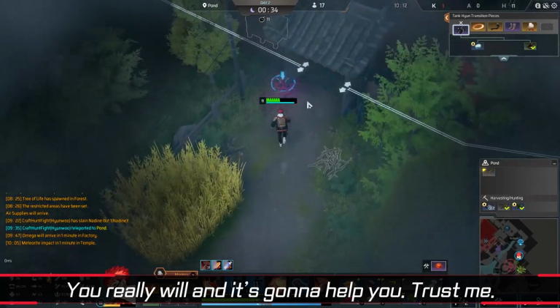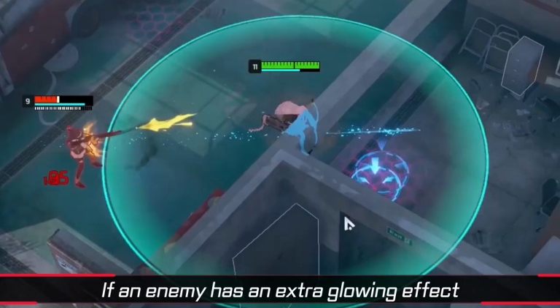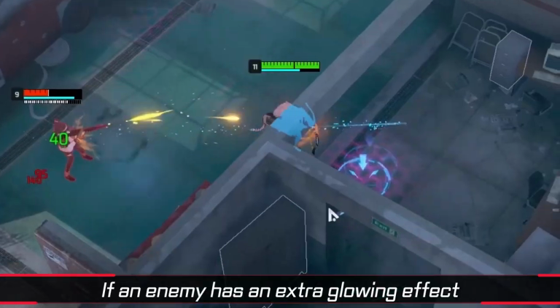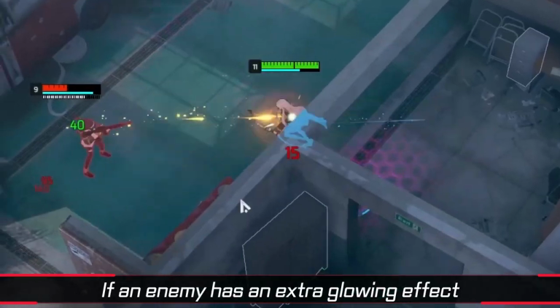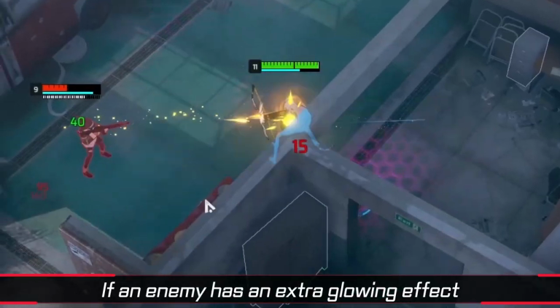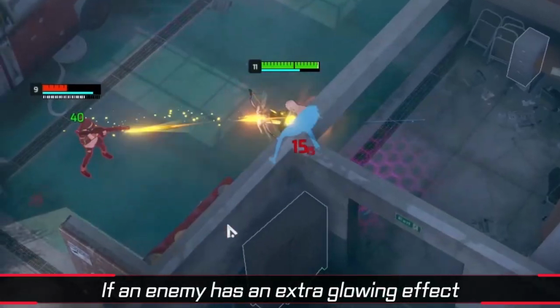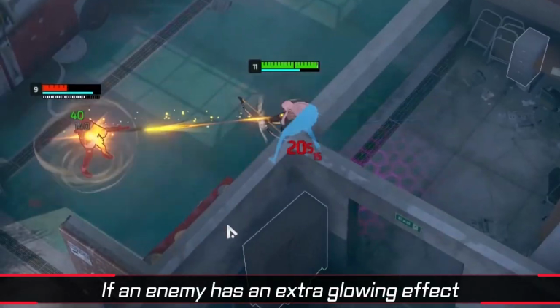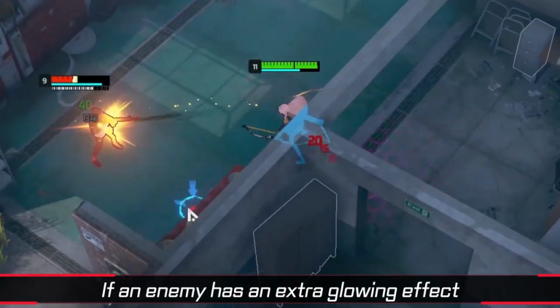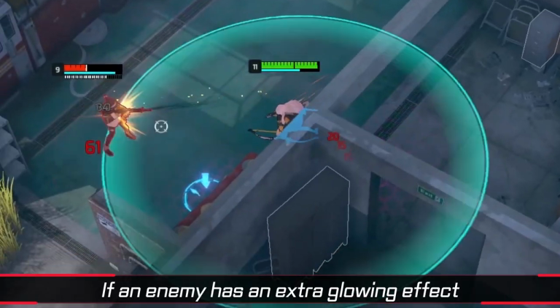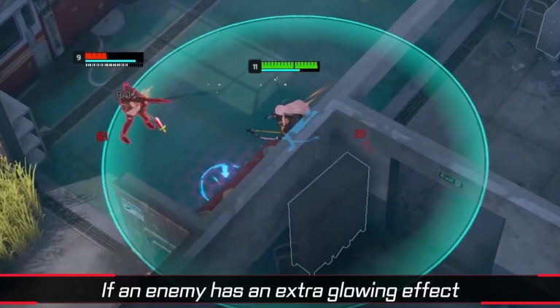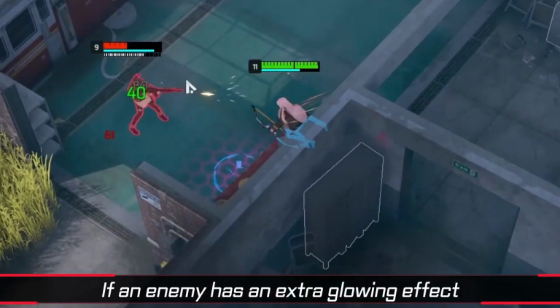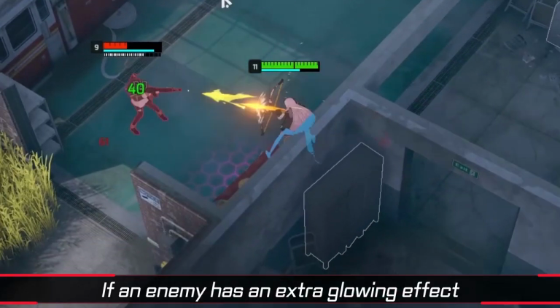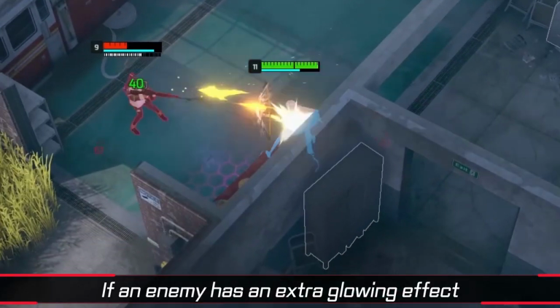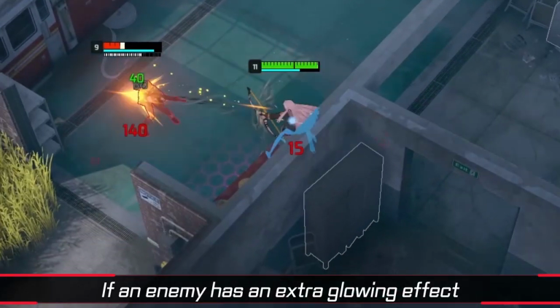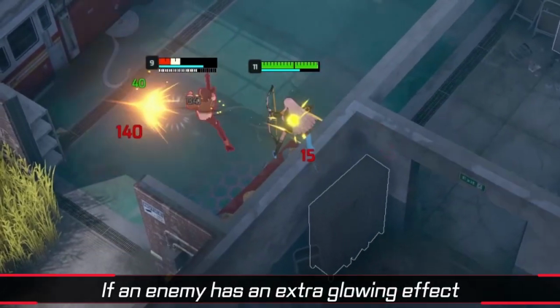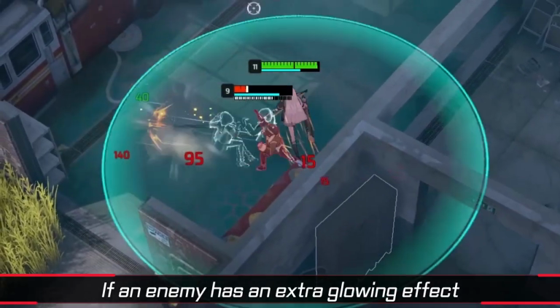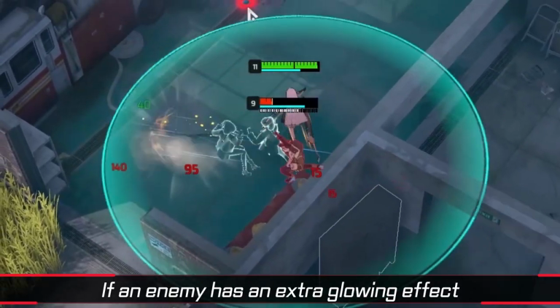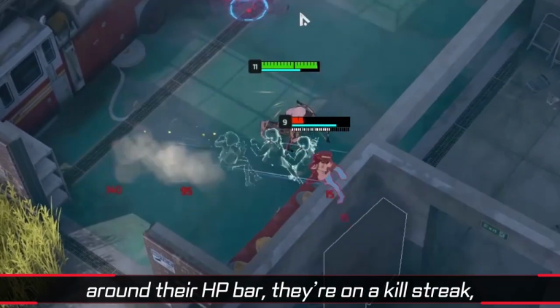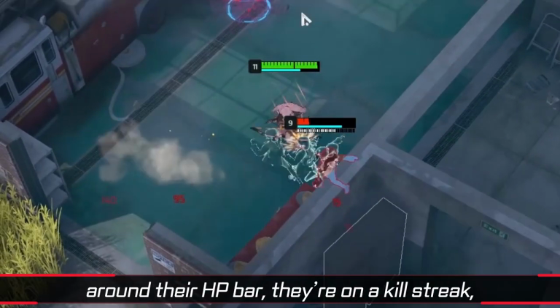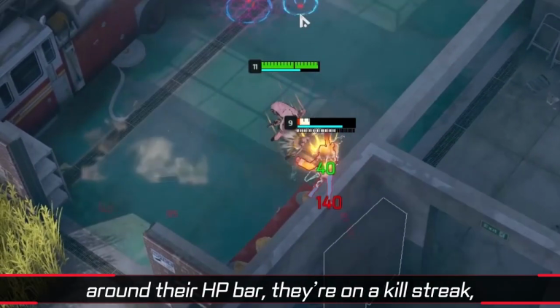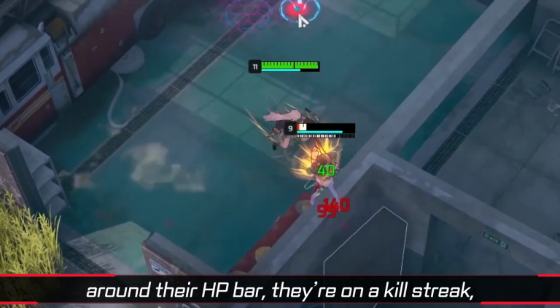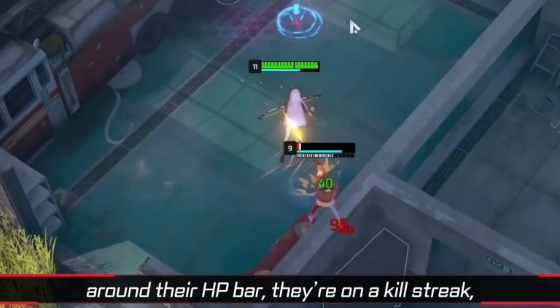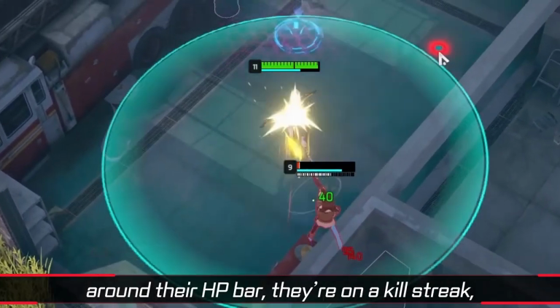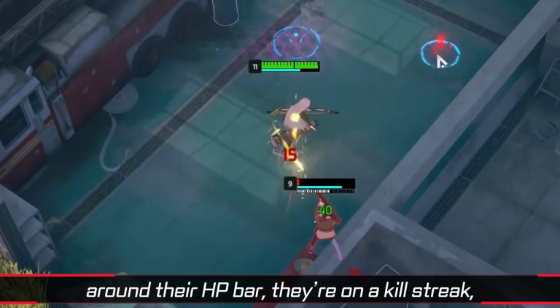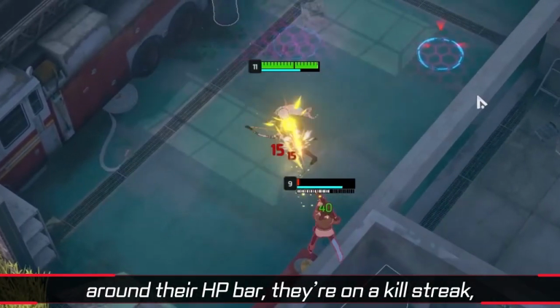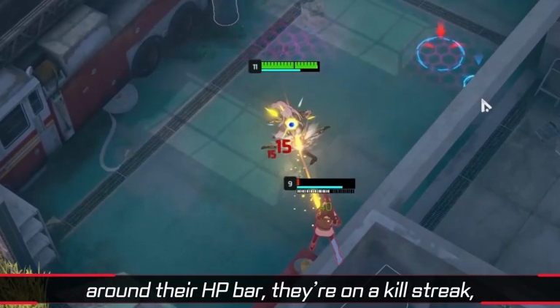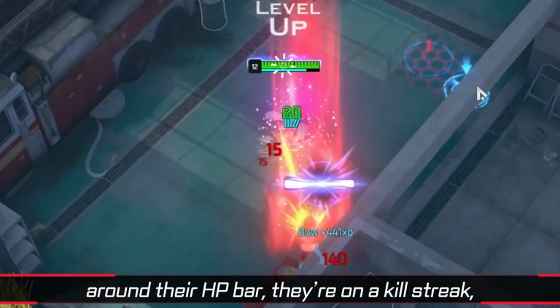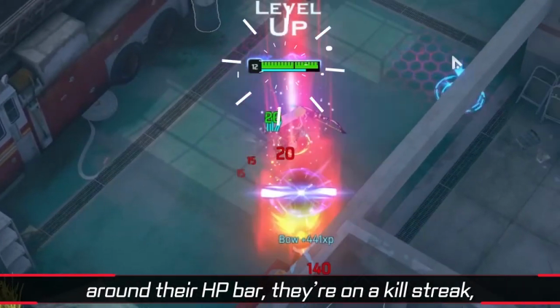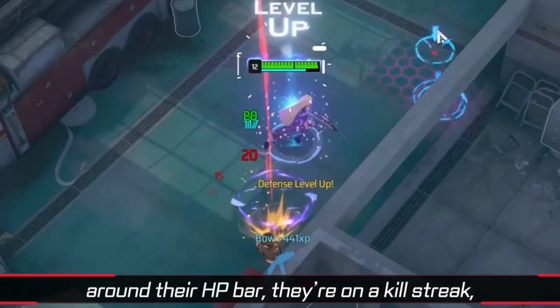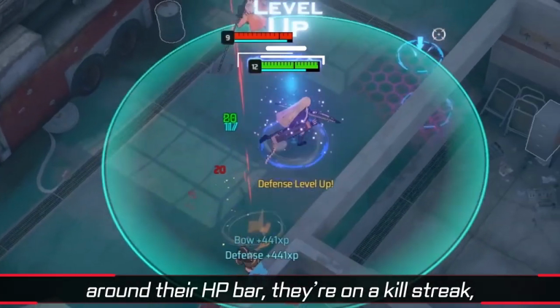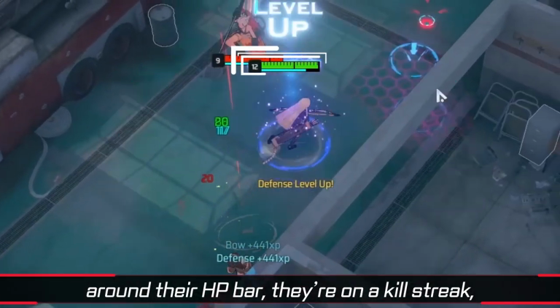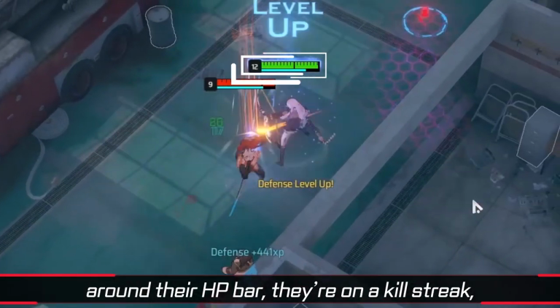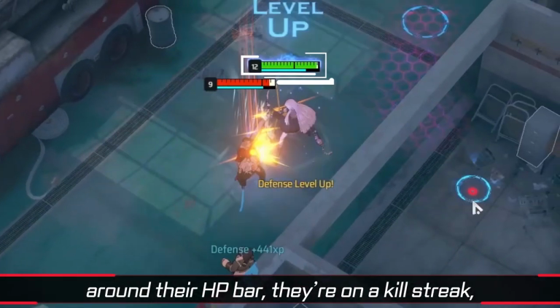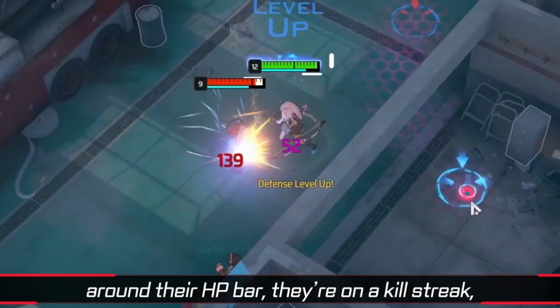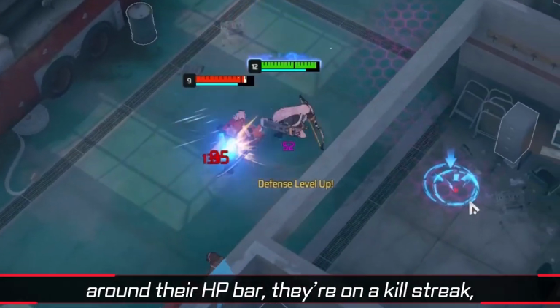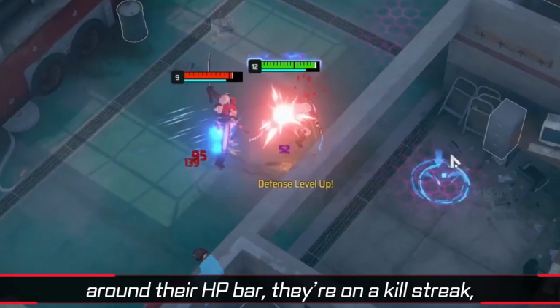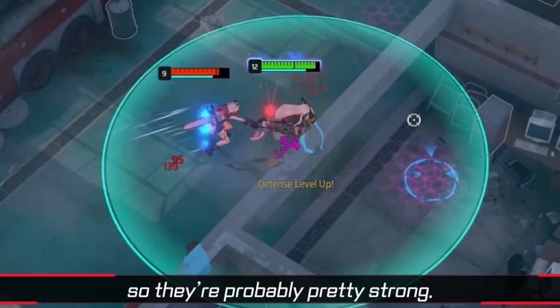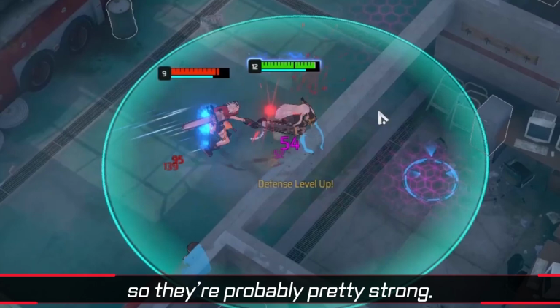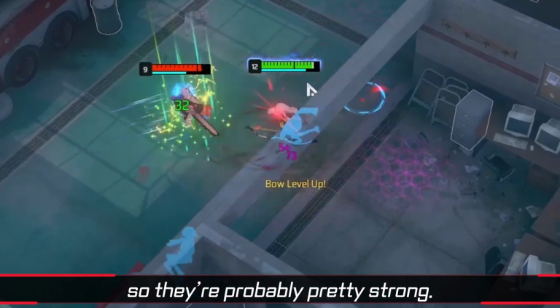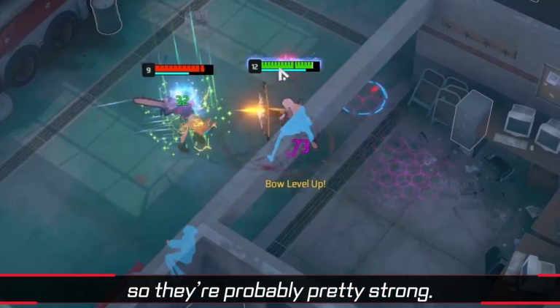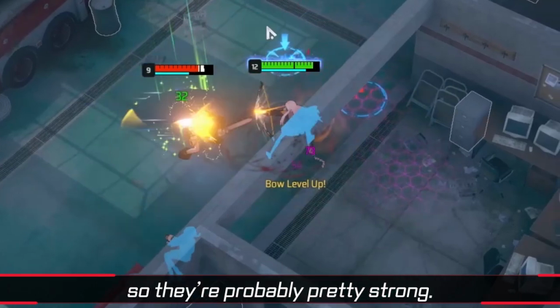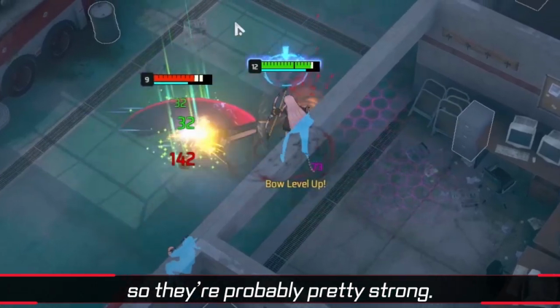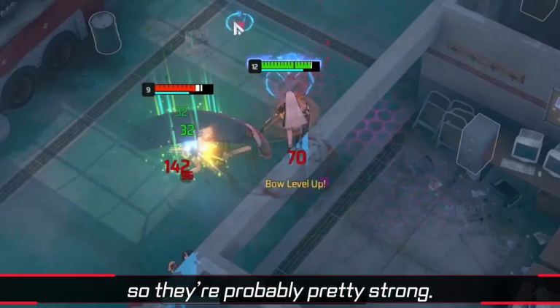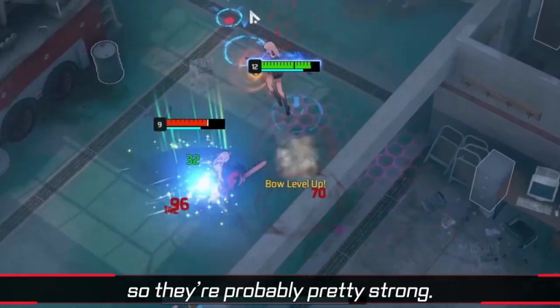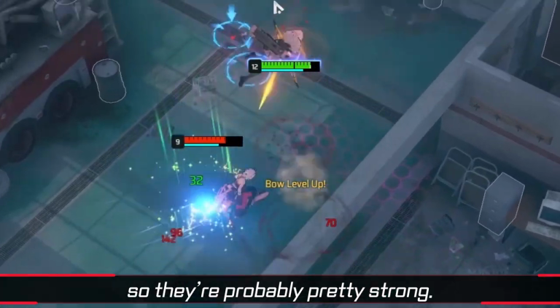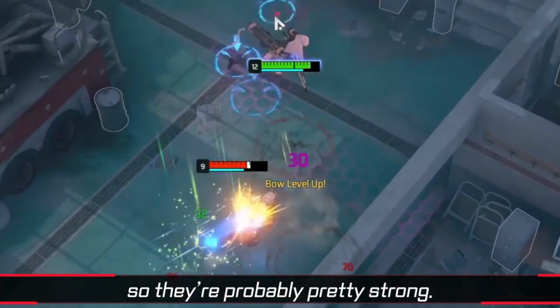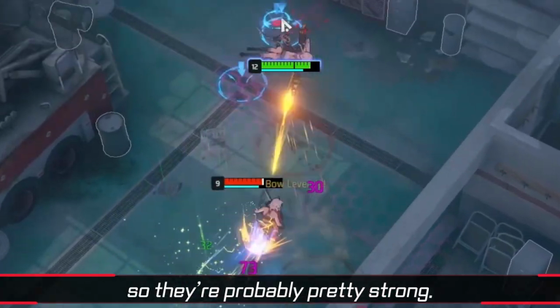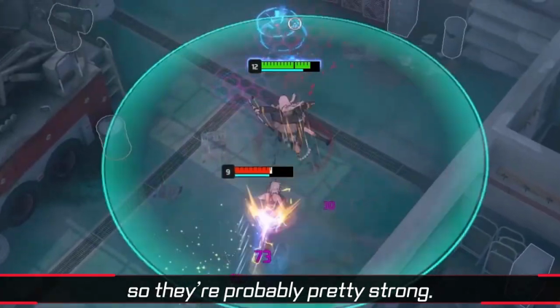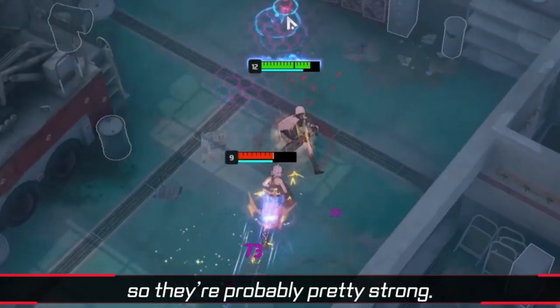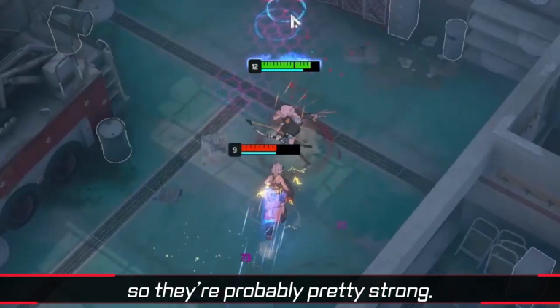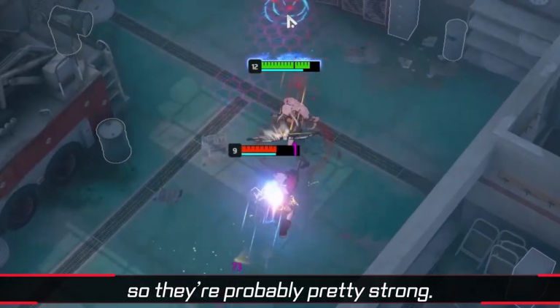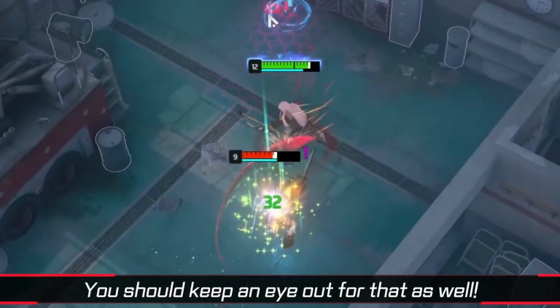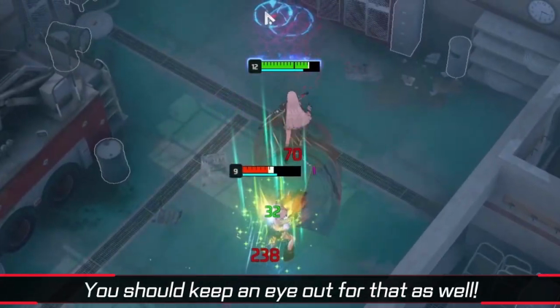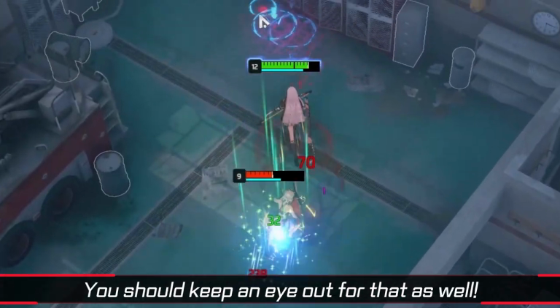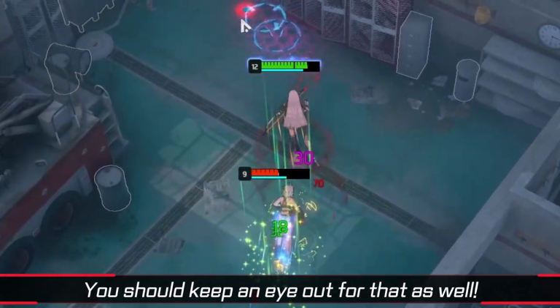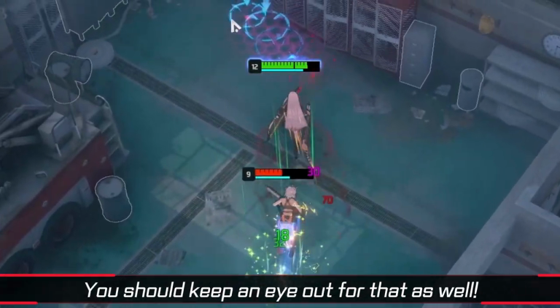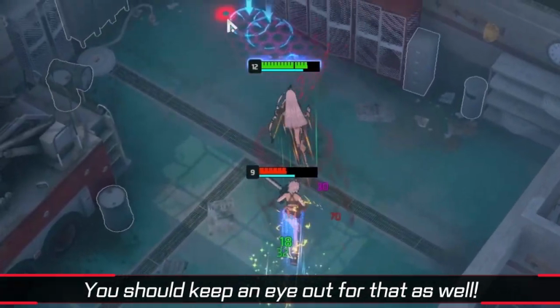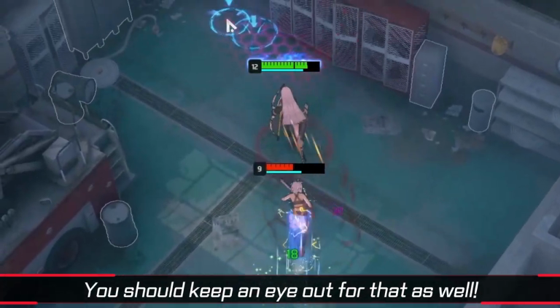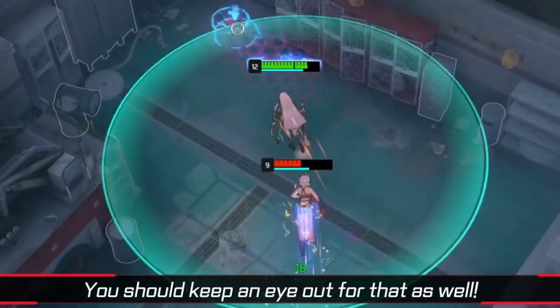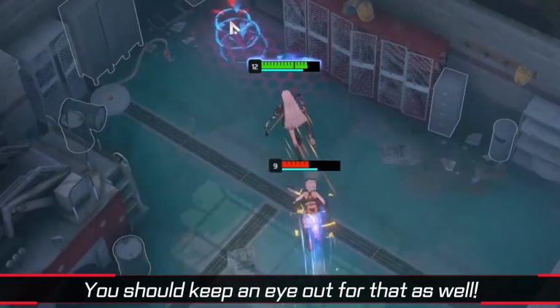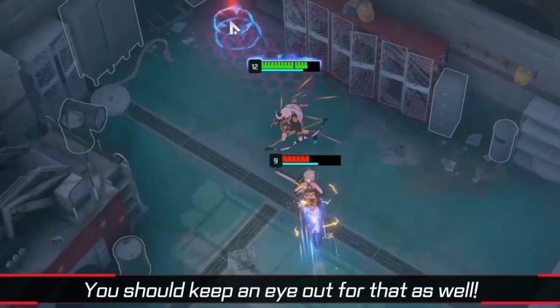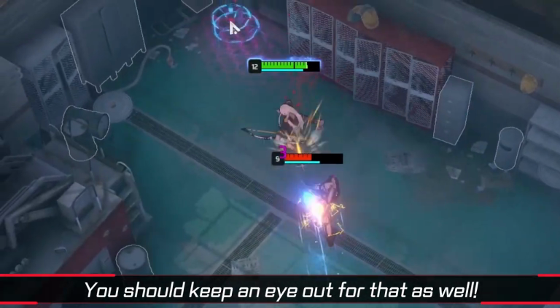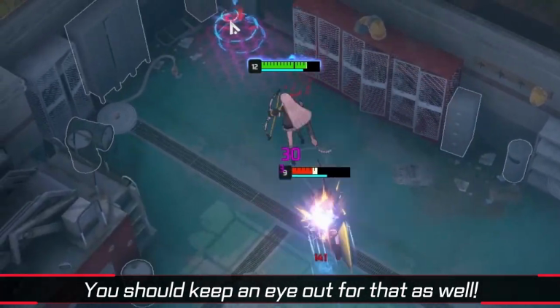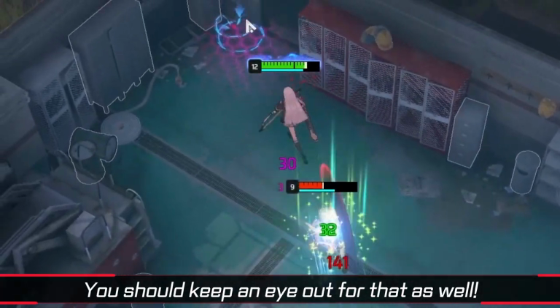If an enemy has an extra glowing effect around their HP bar, they're on a kill streak, so they're probably pretty strong. You should keep an eye out for that as well.